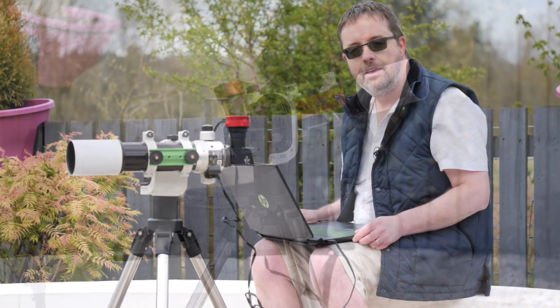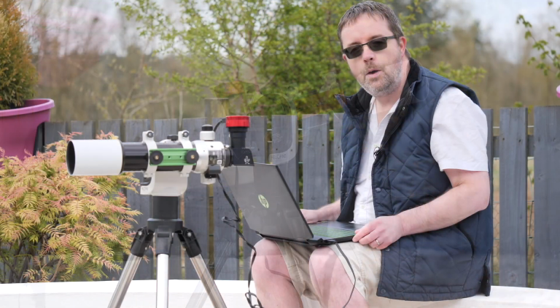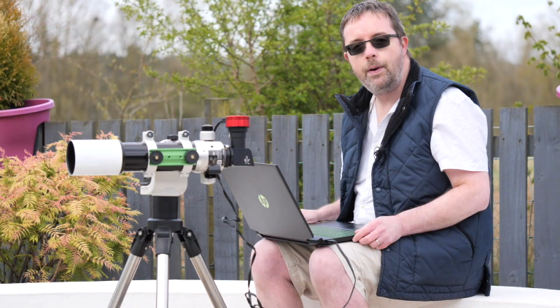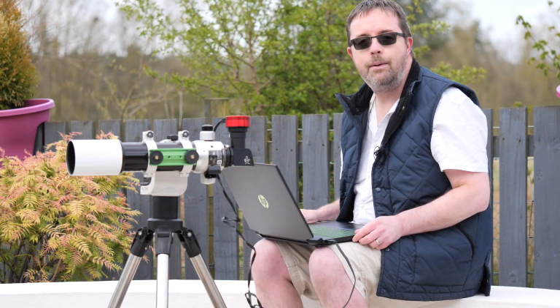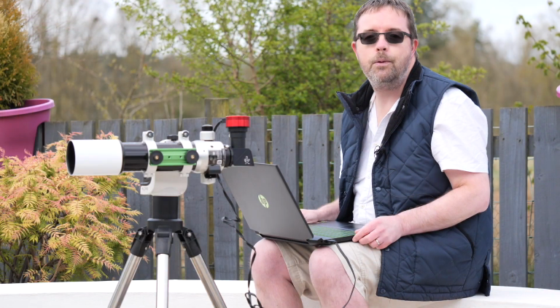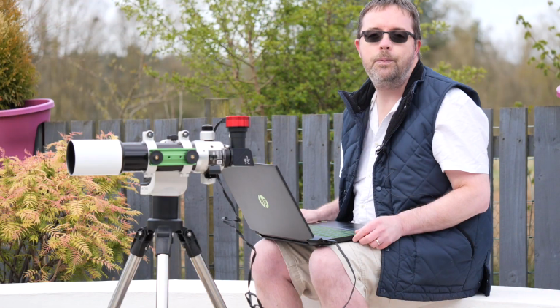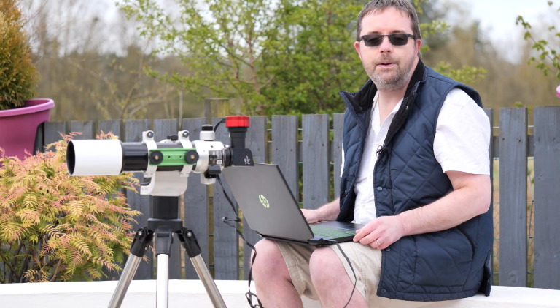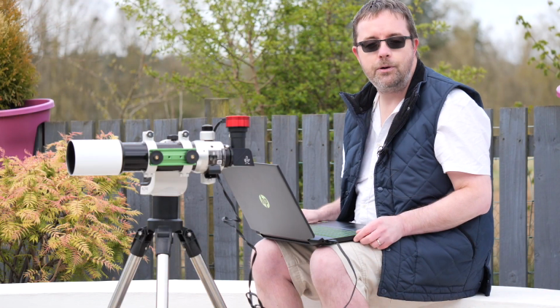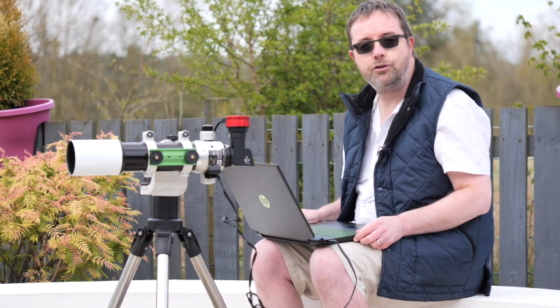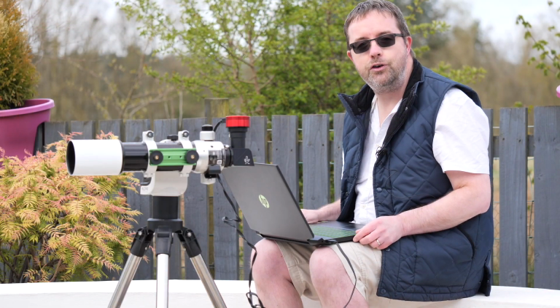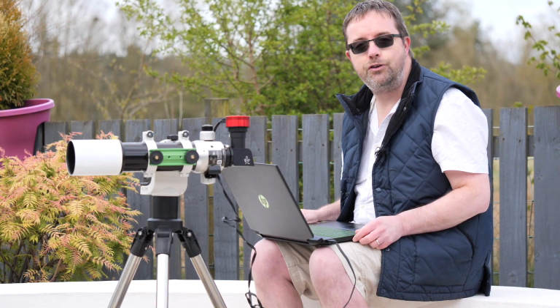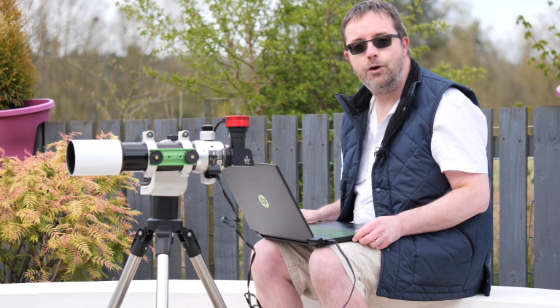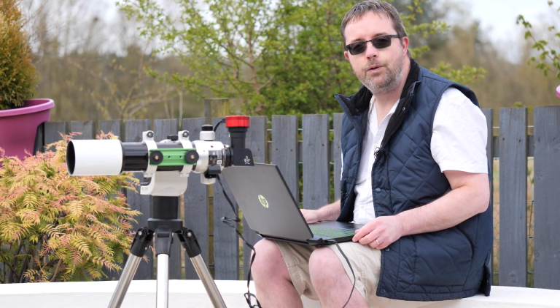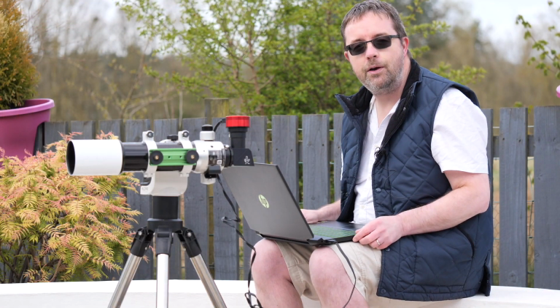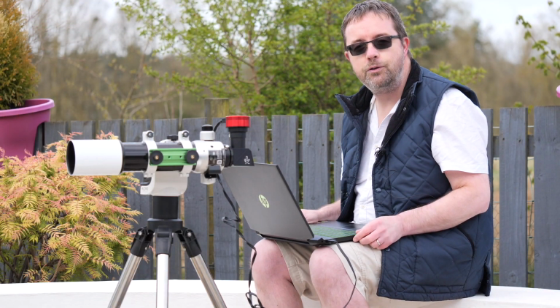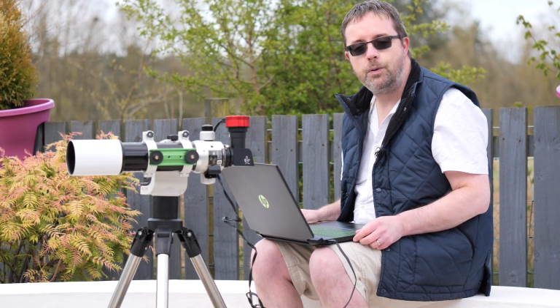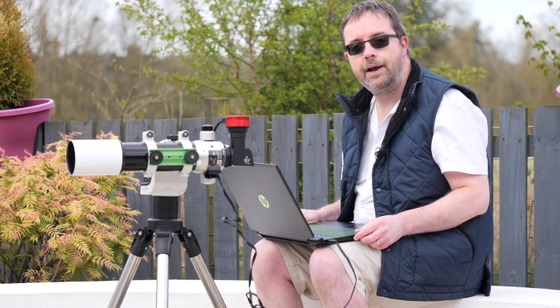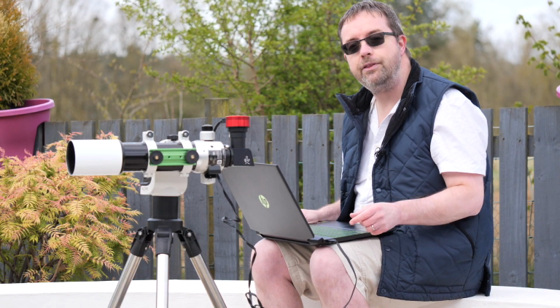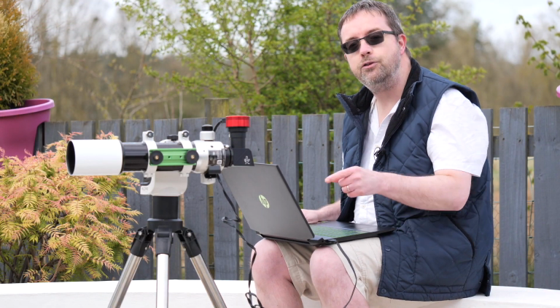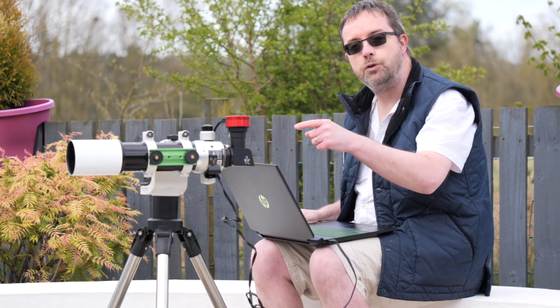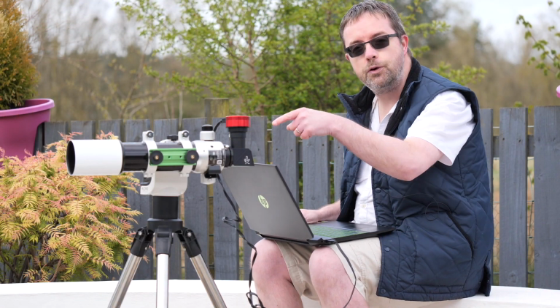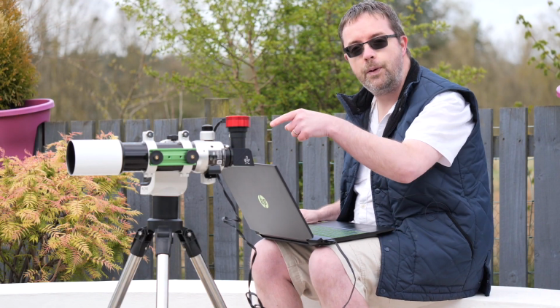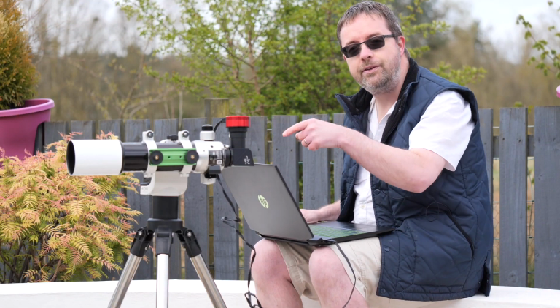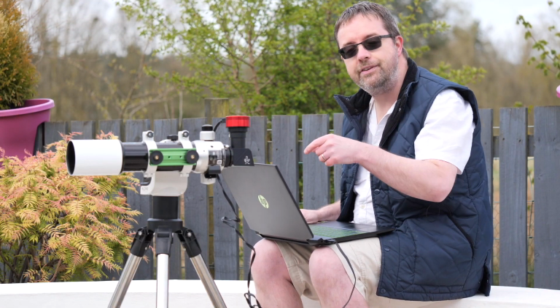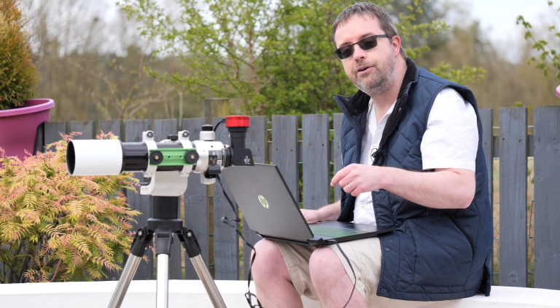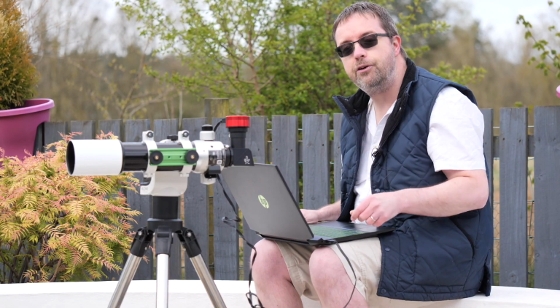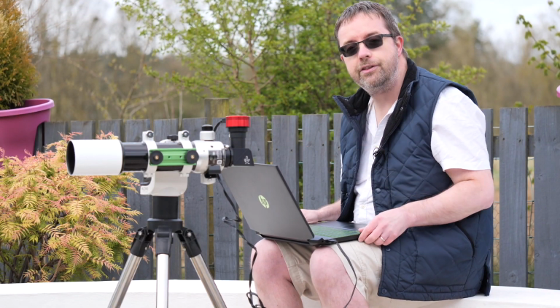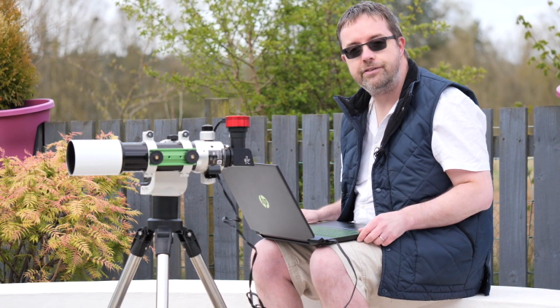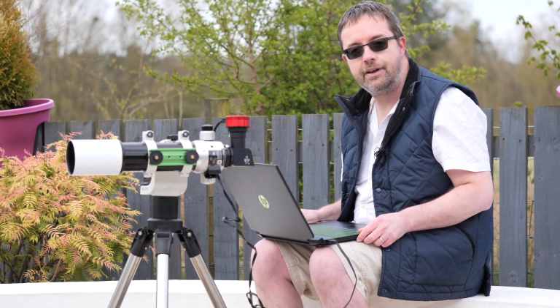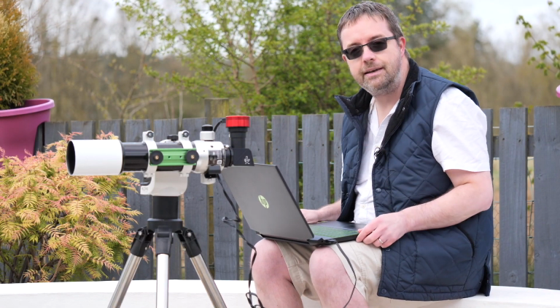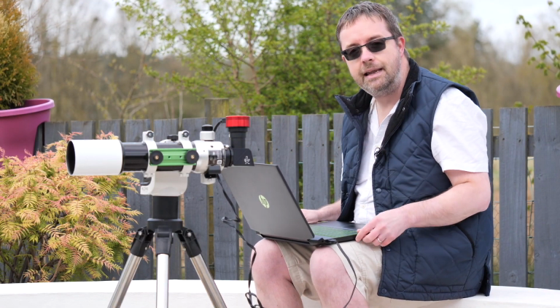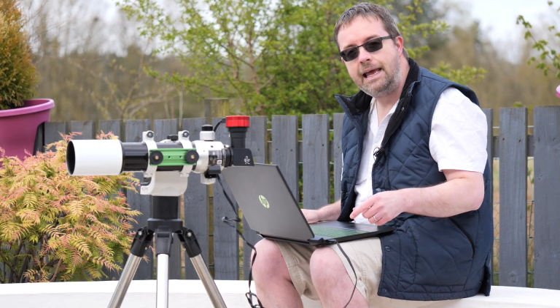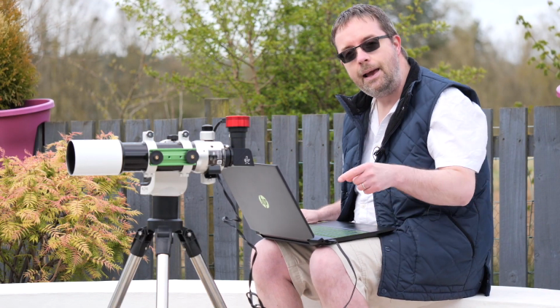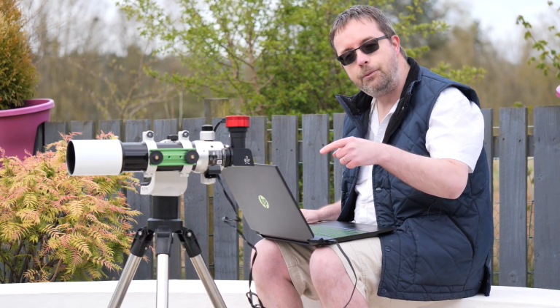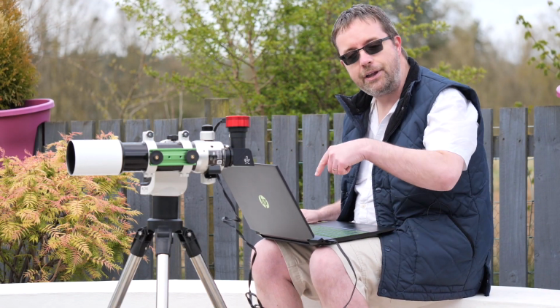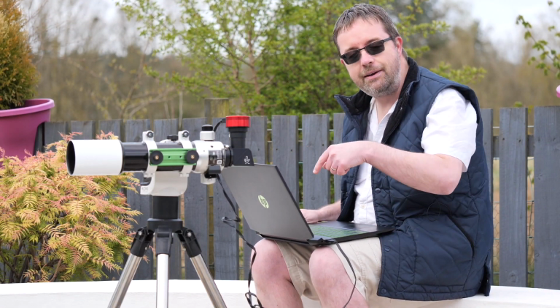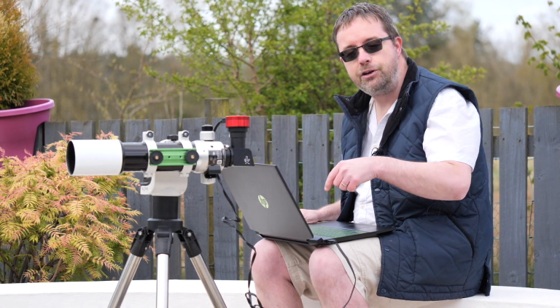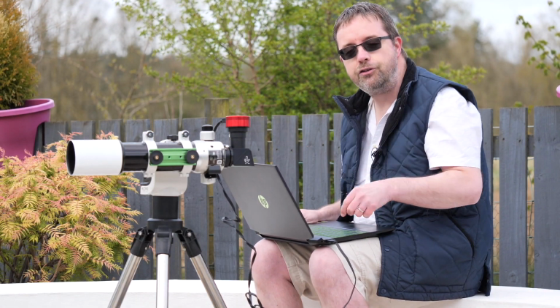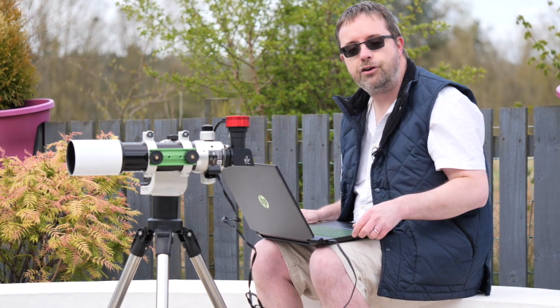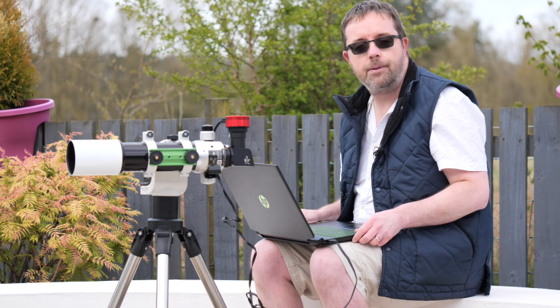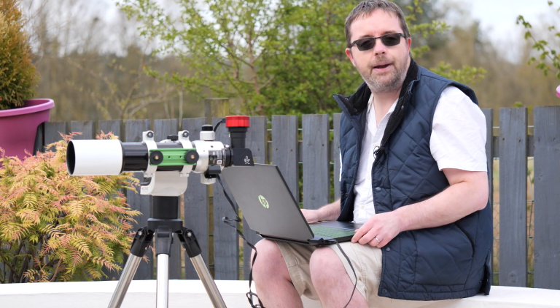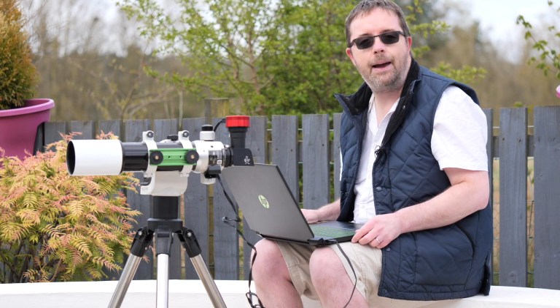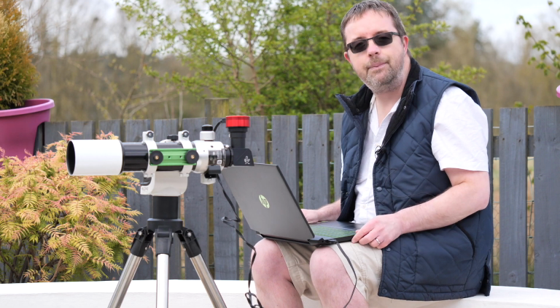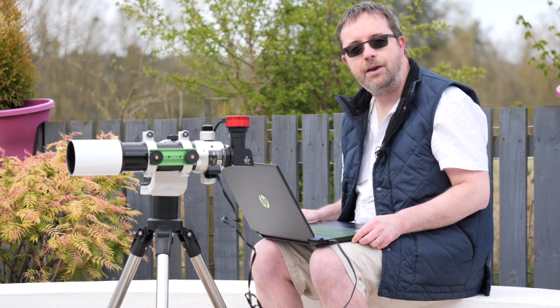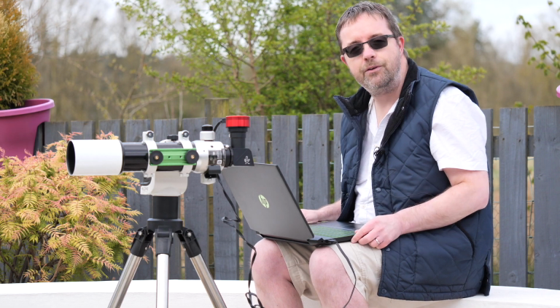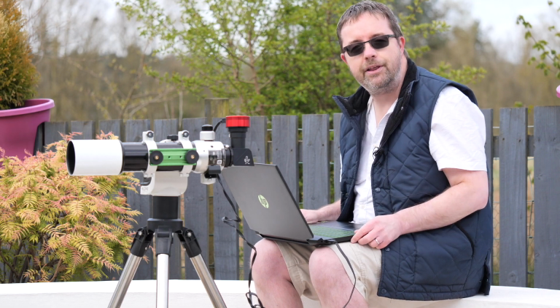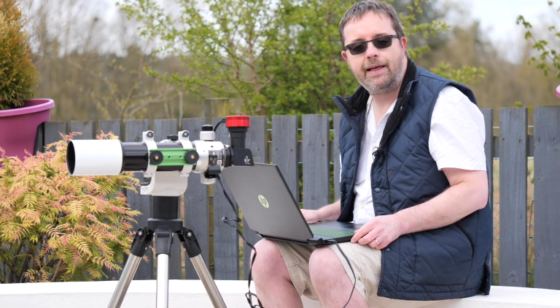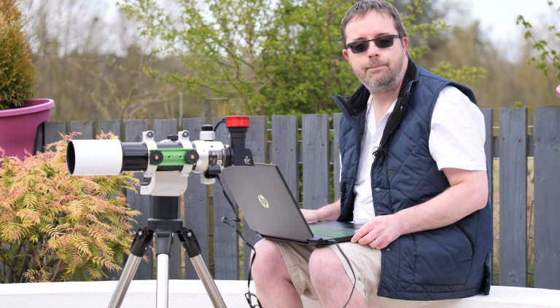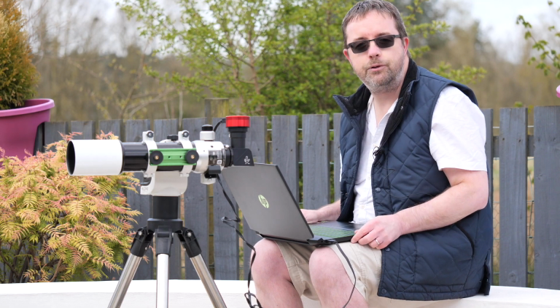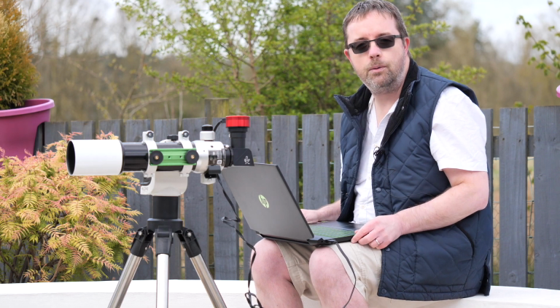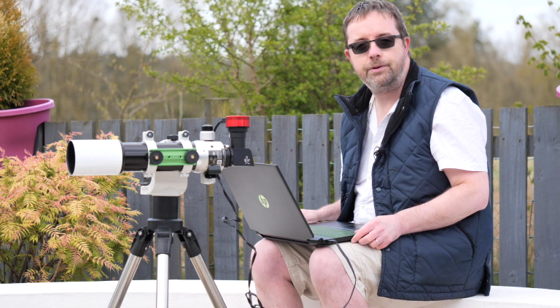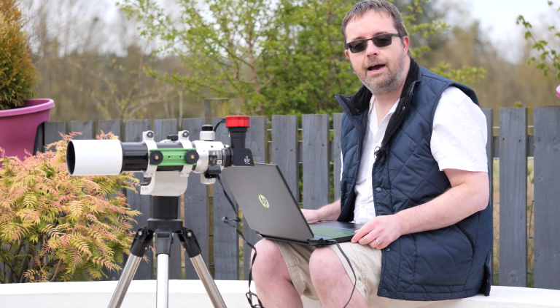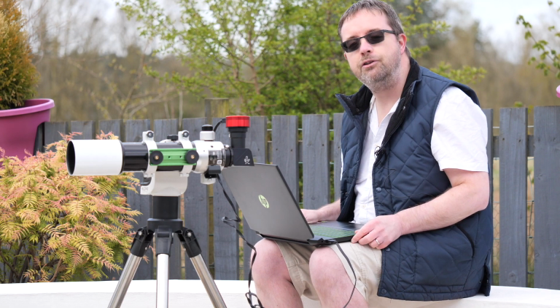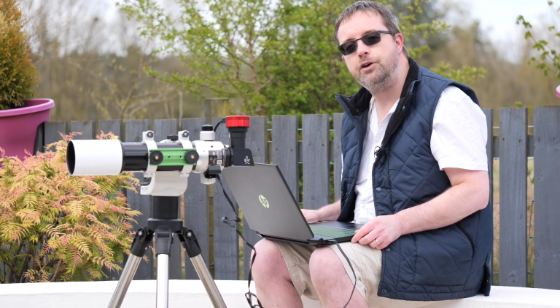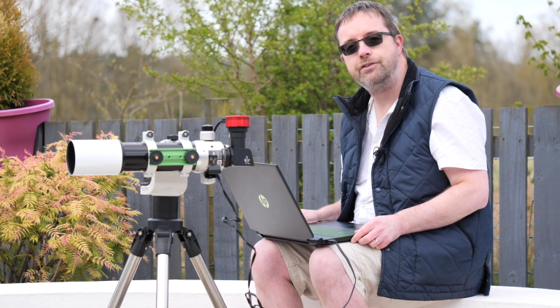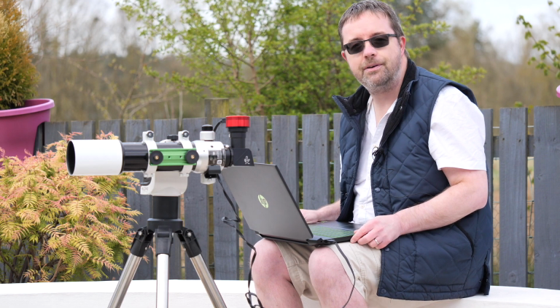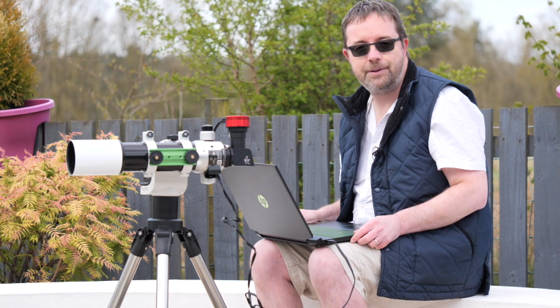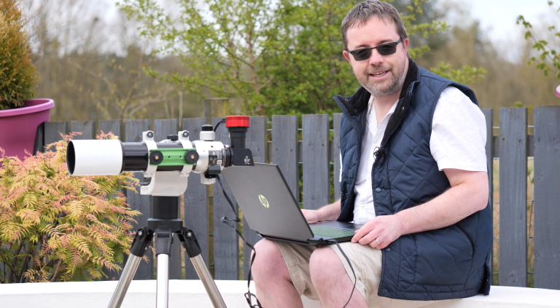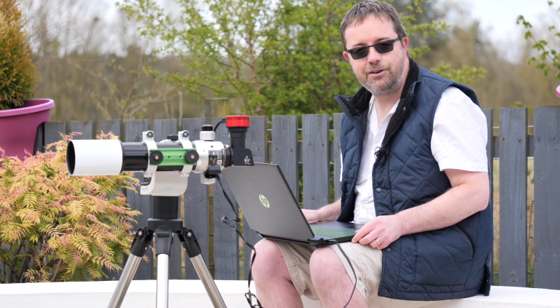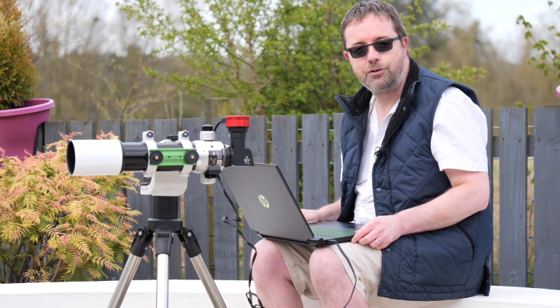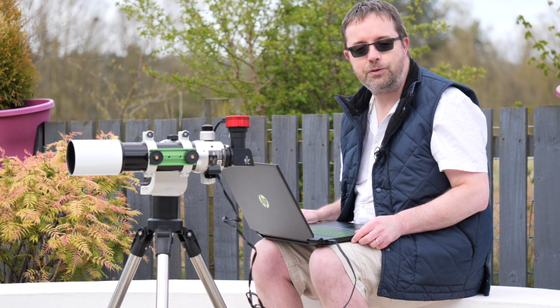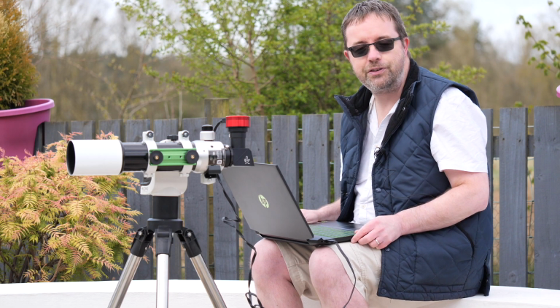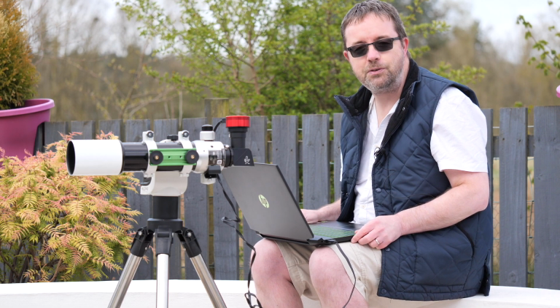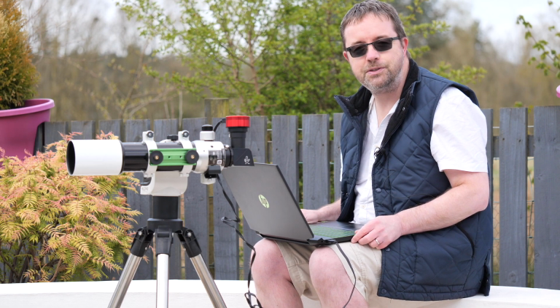We're pretty much good to go now so I'll get the Solar Quest centred on the sun and we'll dive into SharpCap here on the laptop to have a look at some of the initial results.